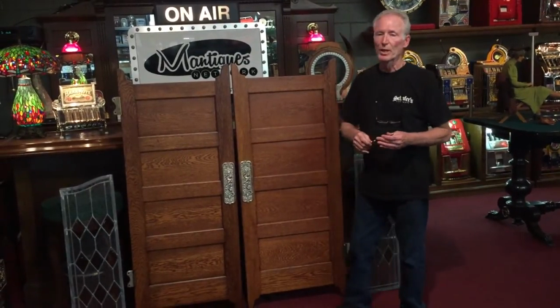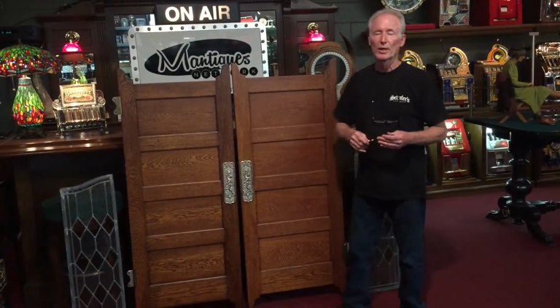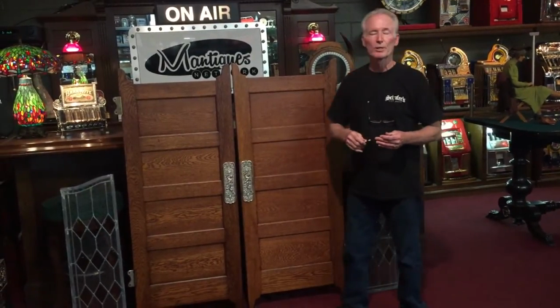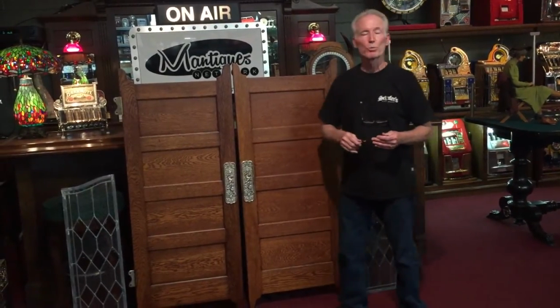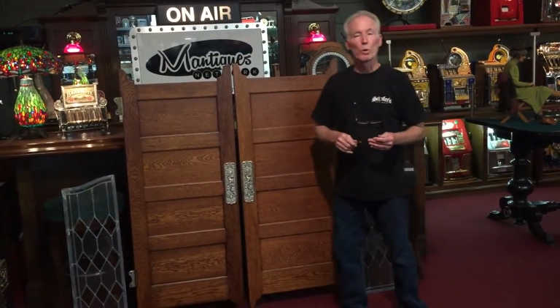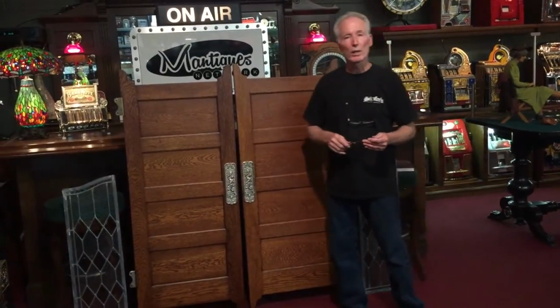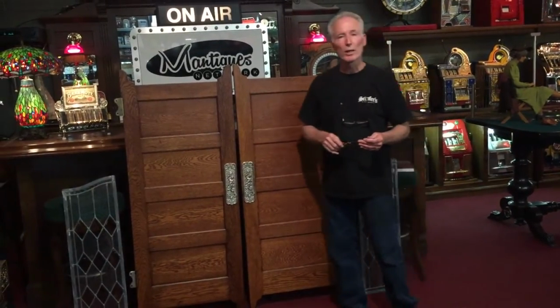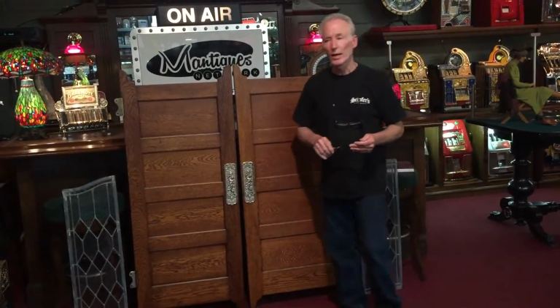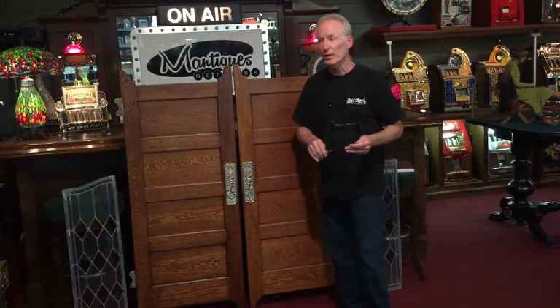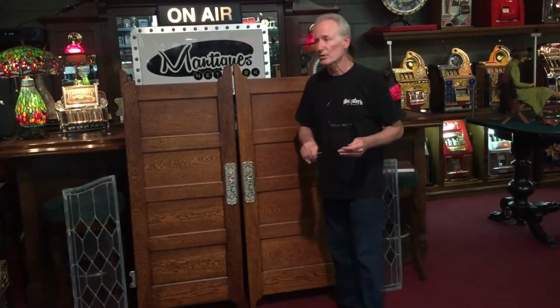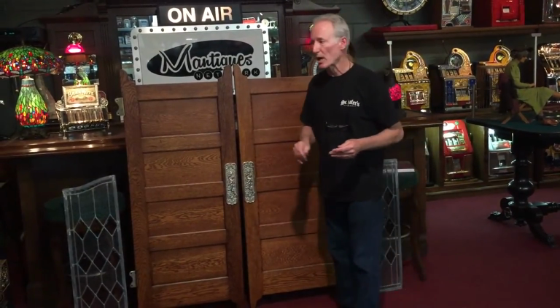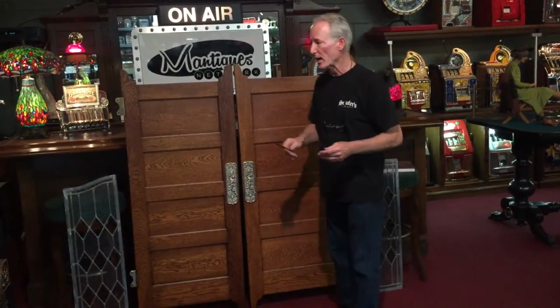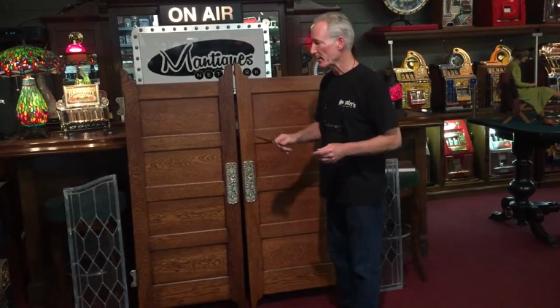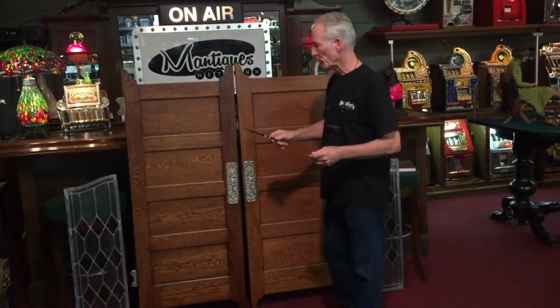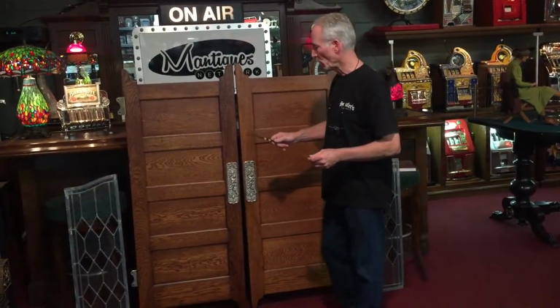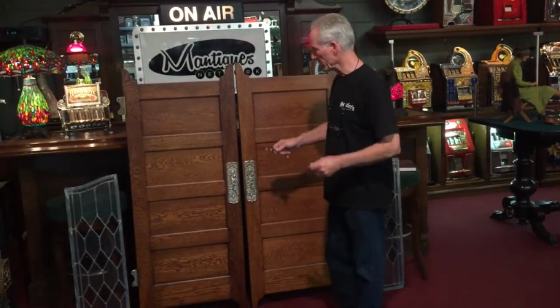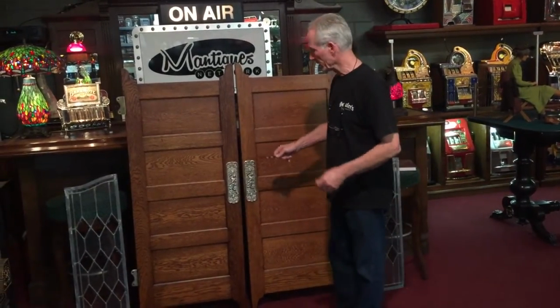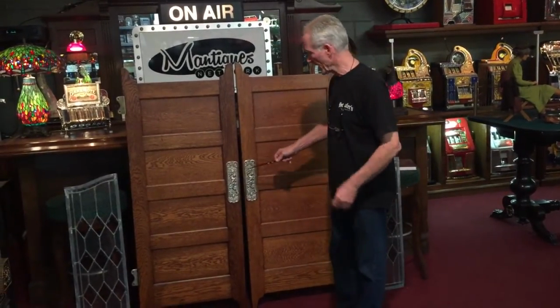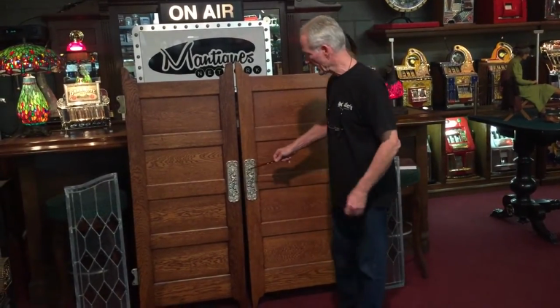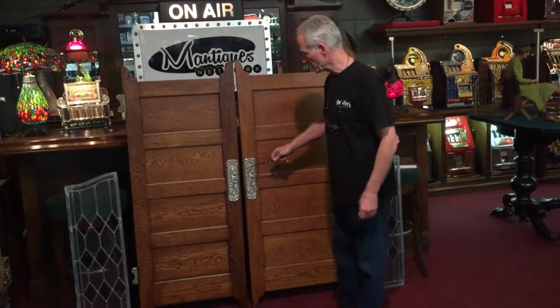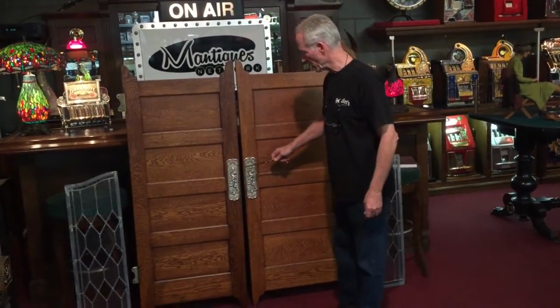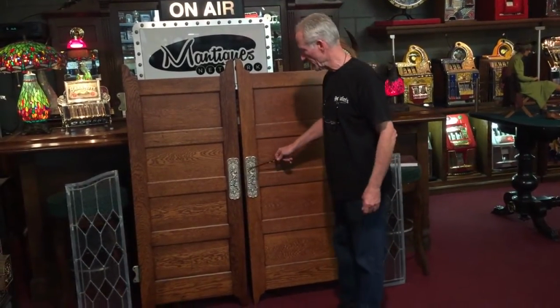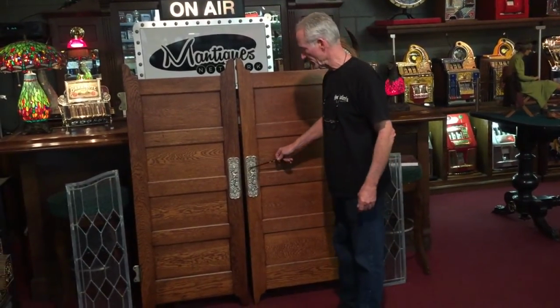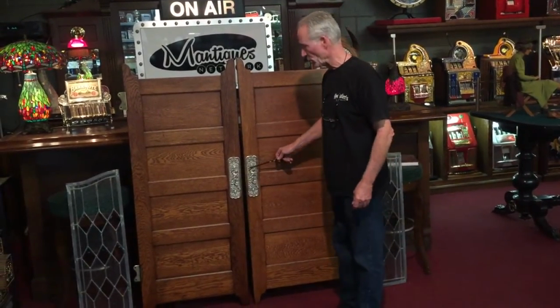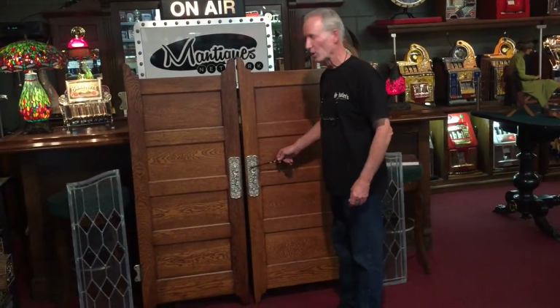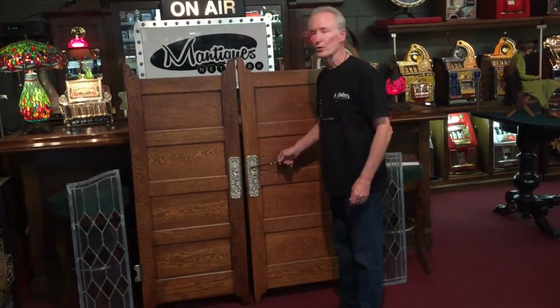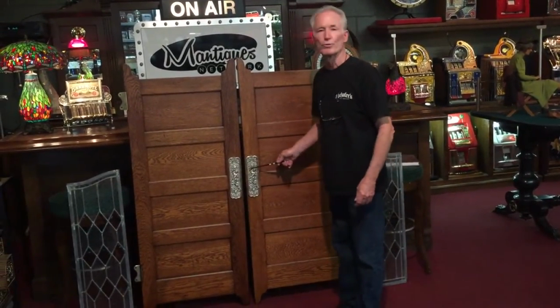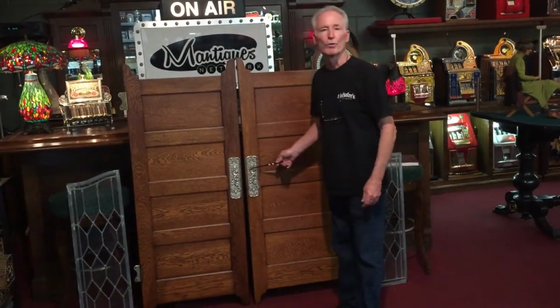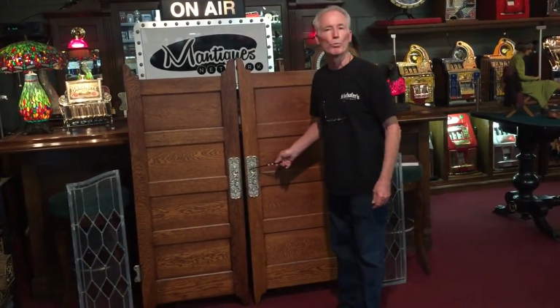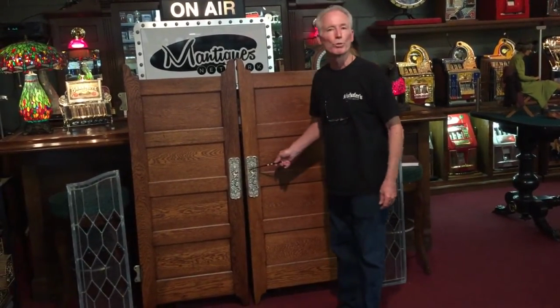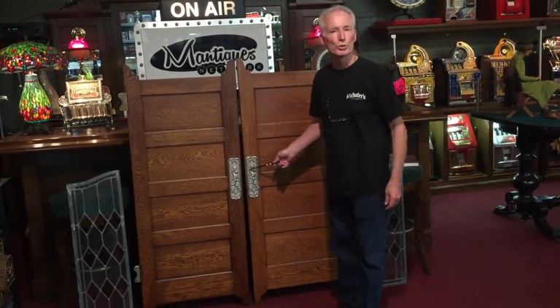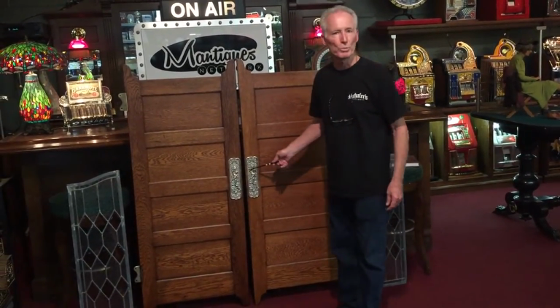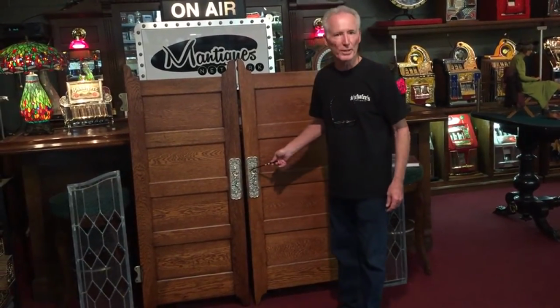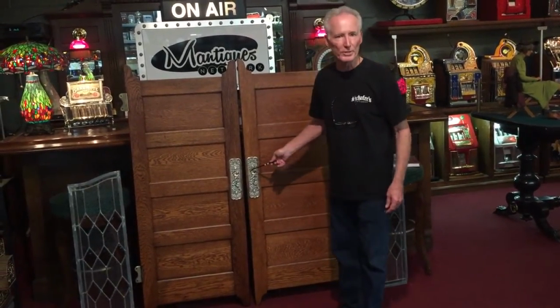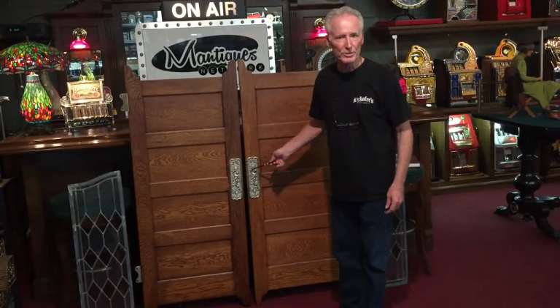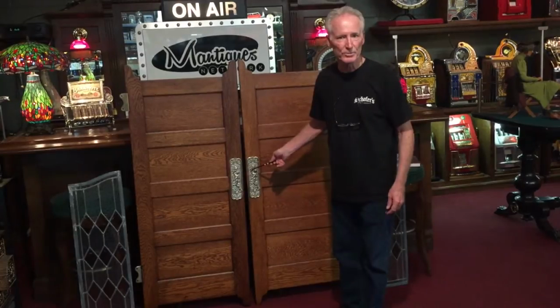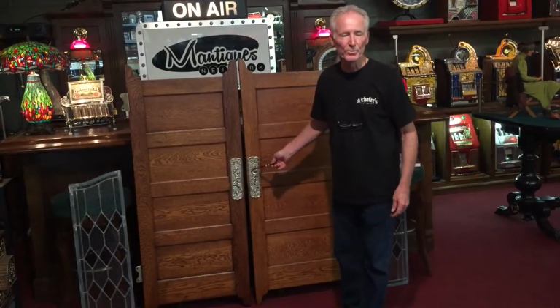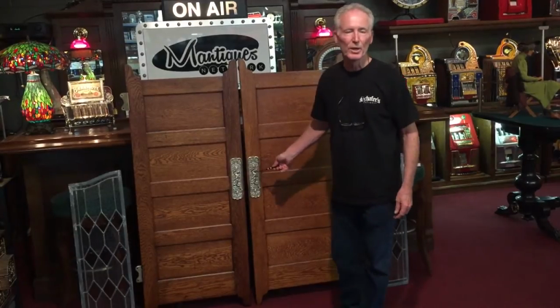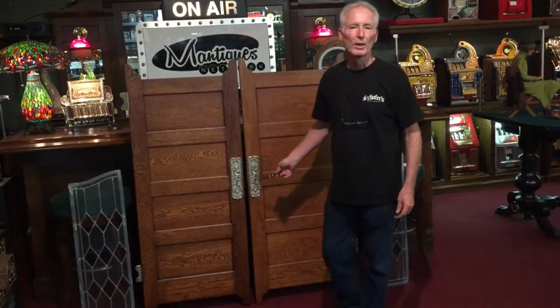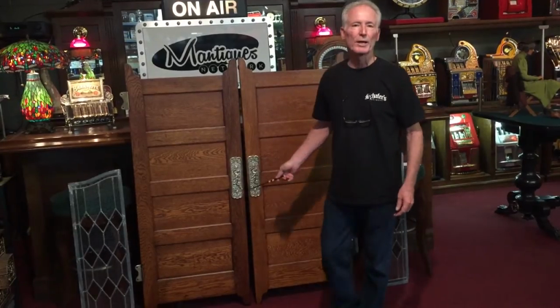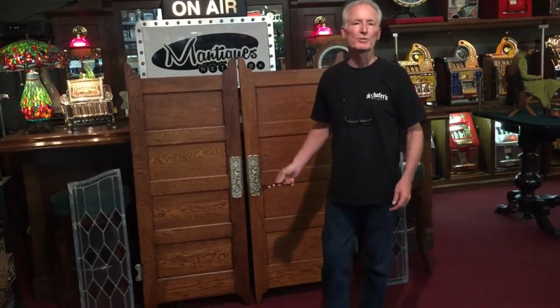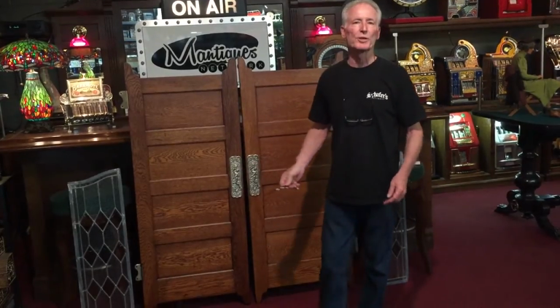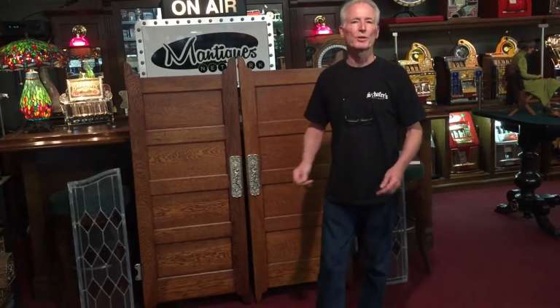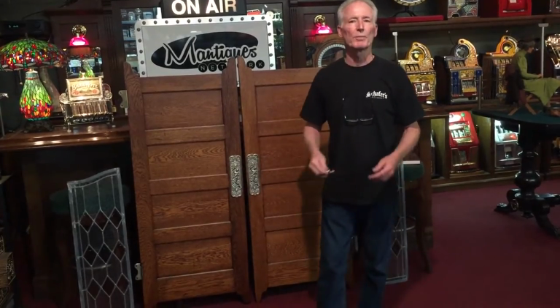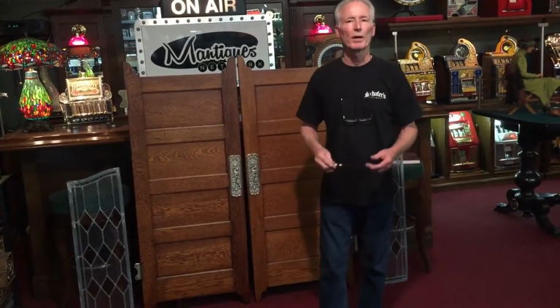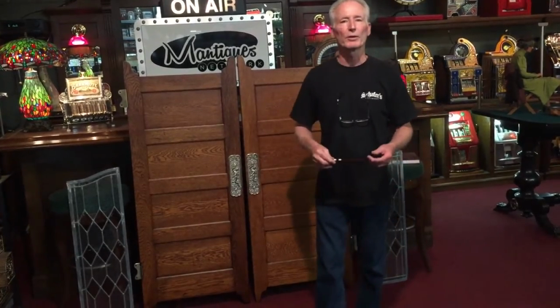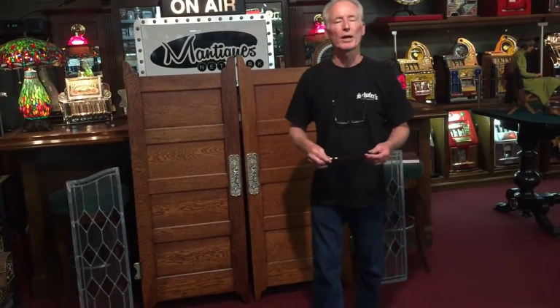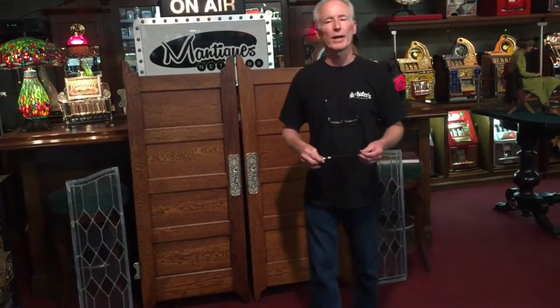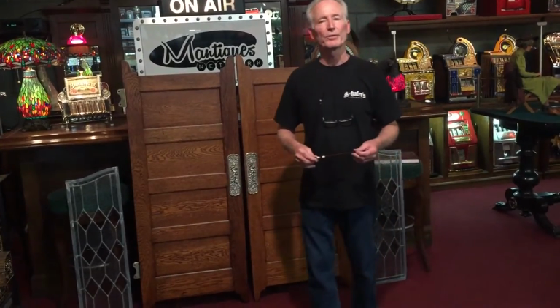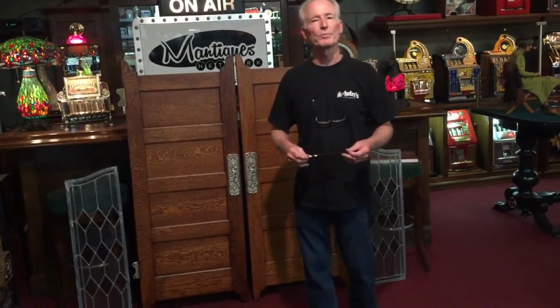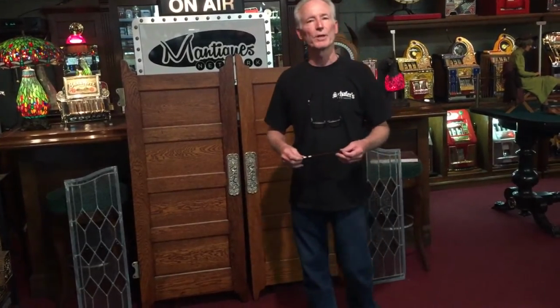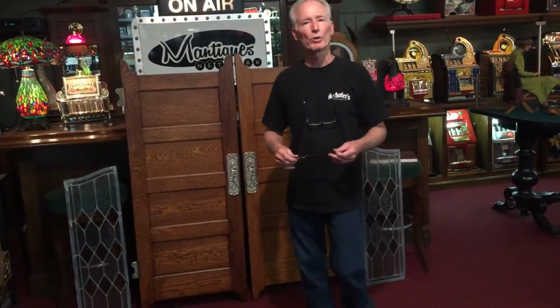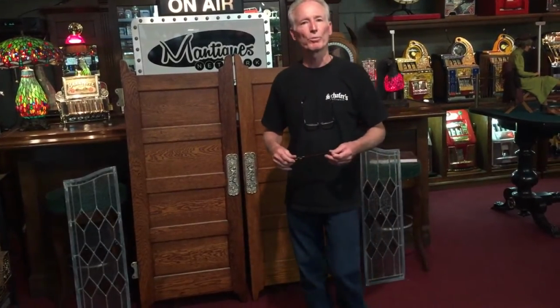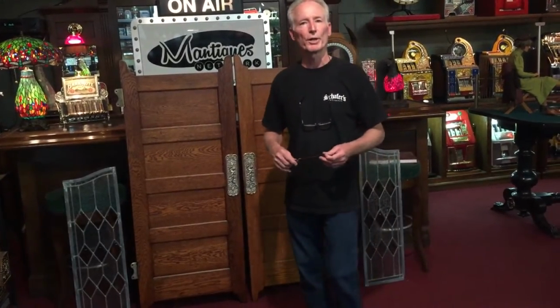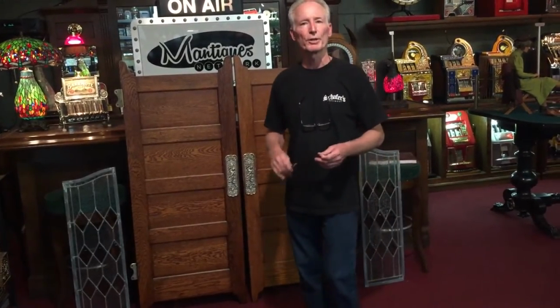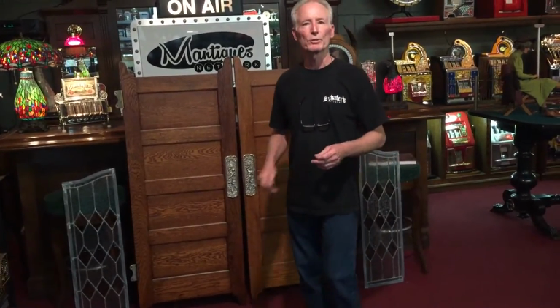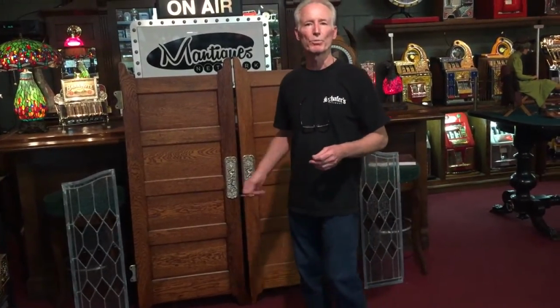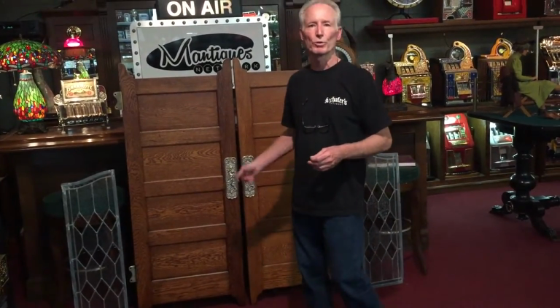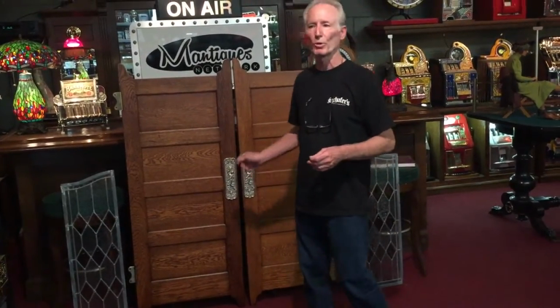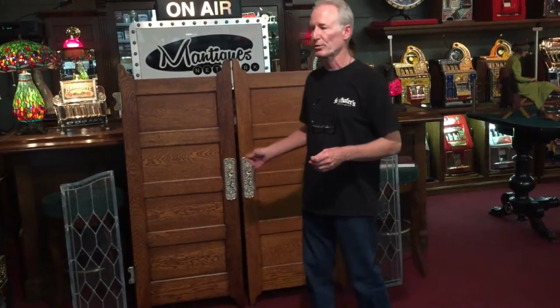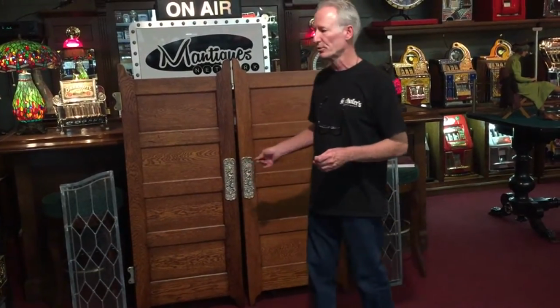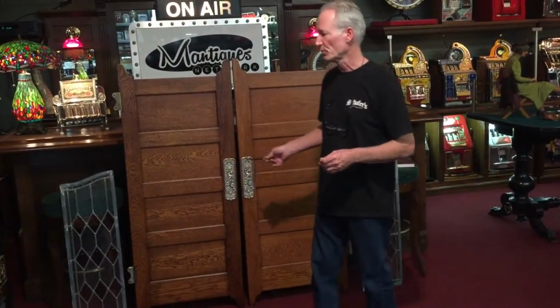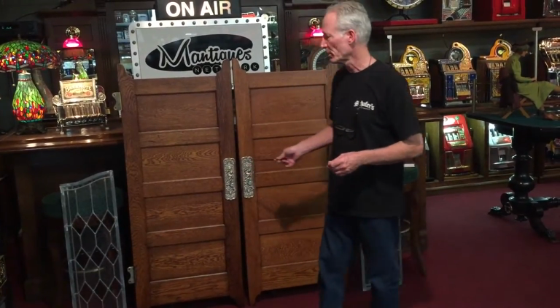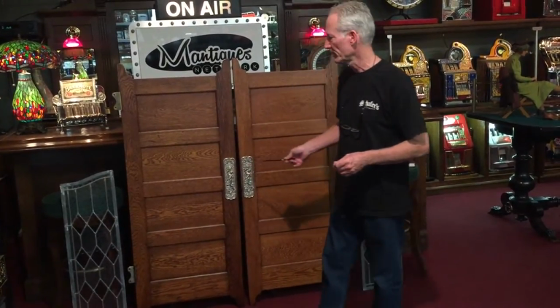I also bought cast iron Art Nouveau push plates. I sent them out and had them nickel plated to put on the door.